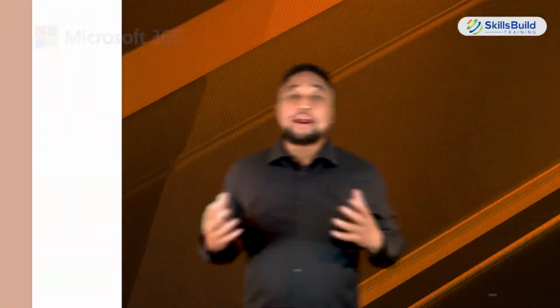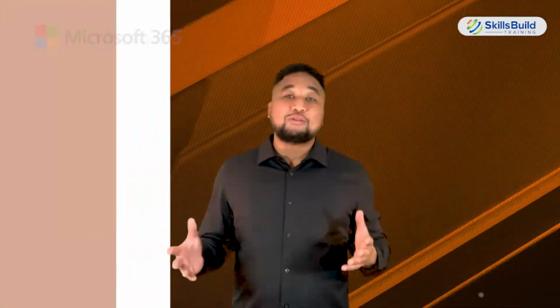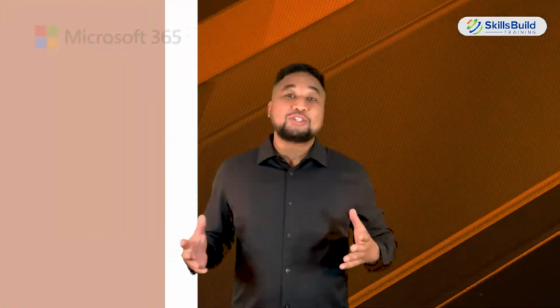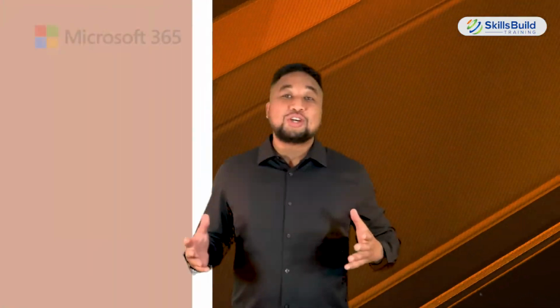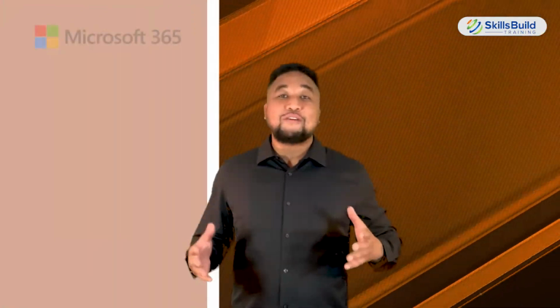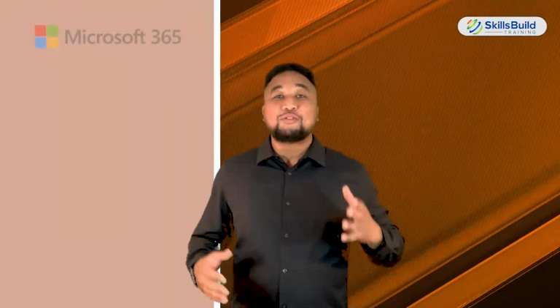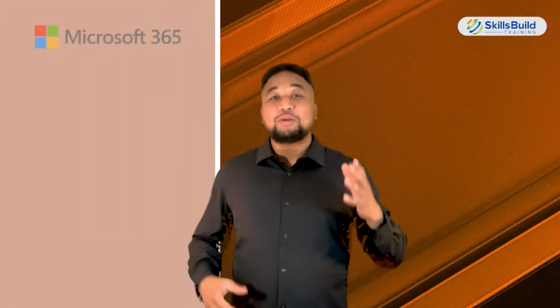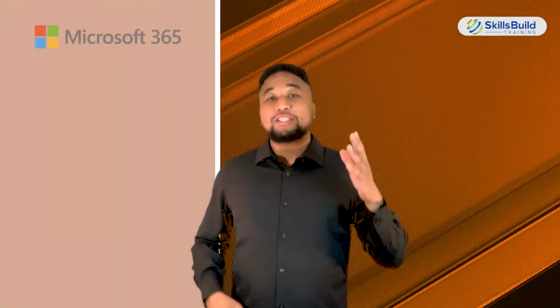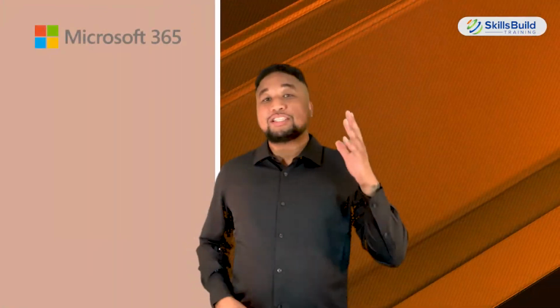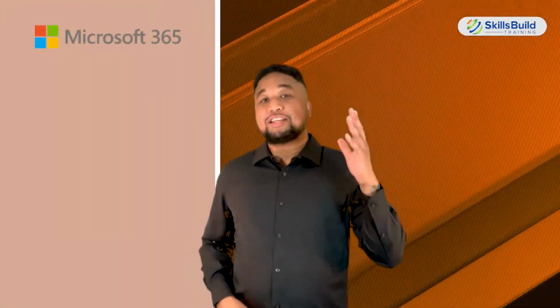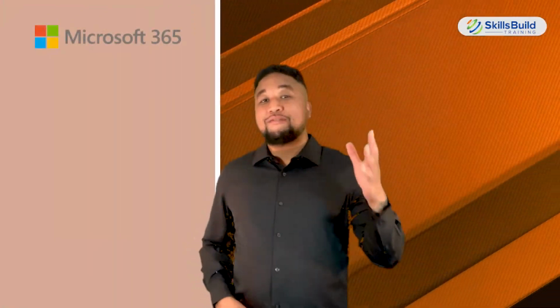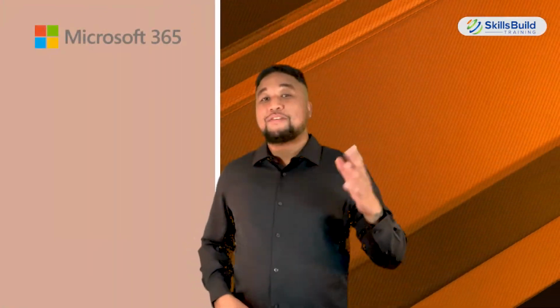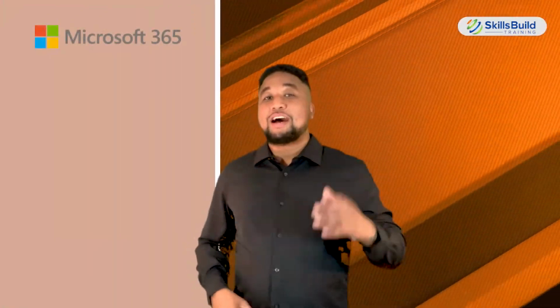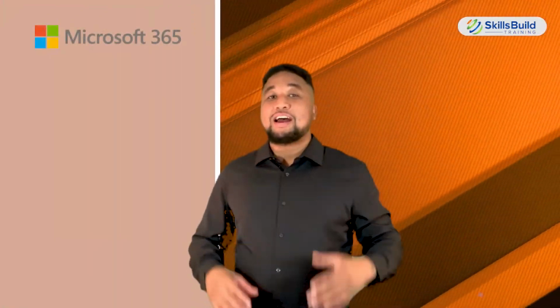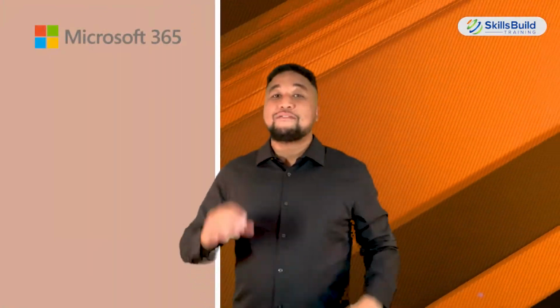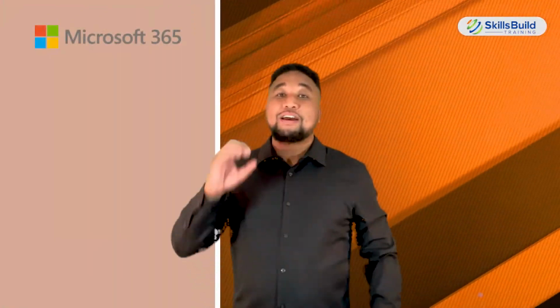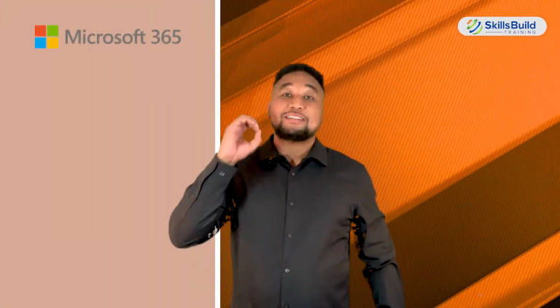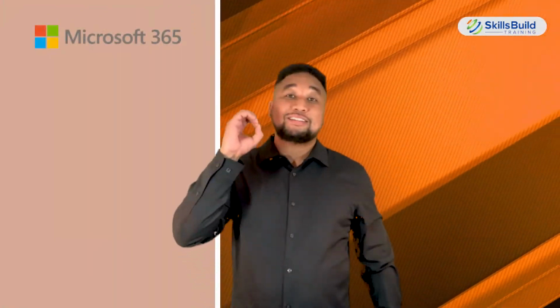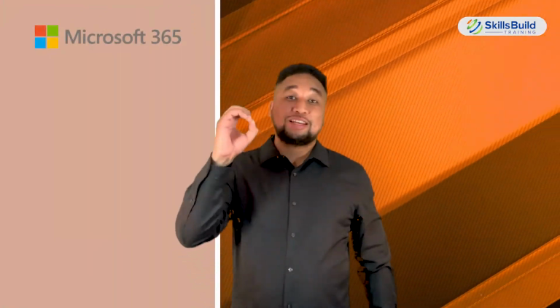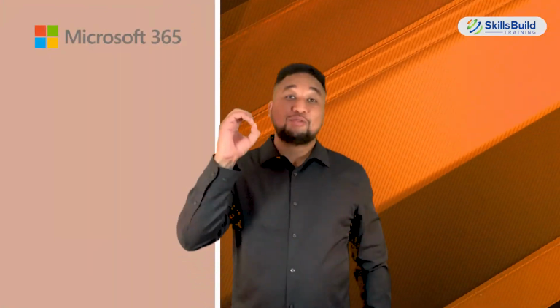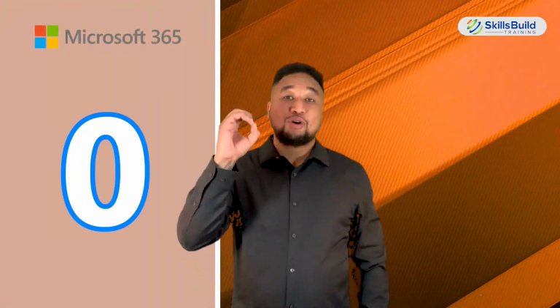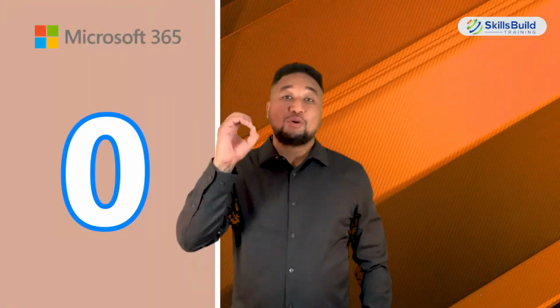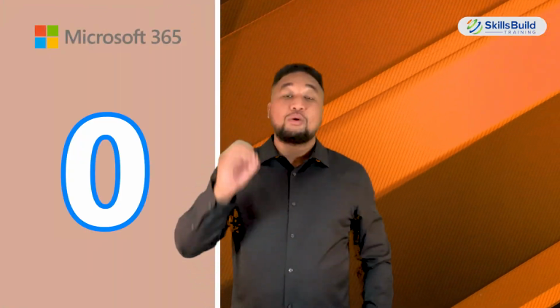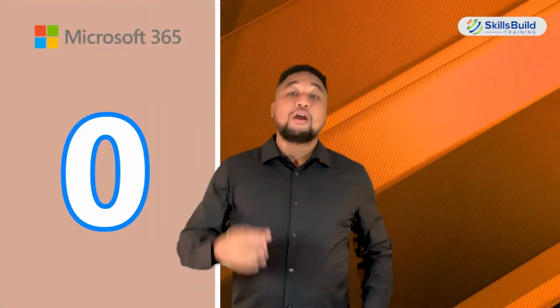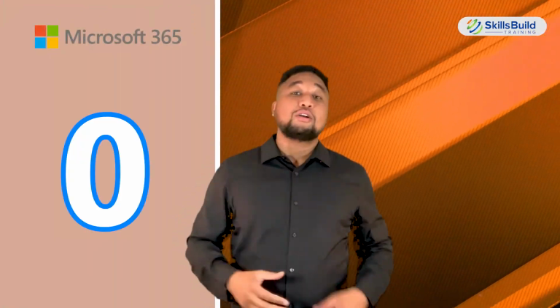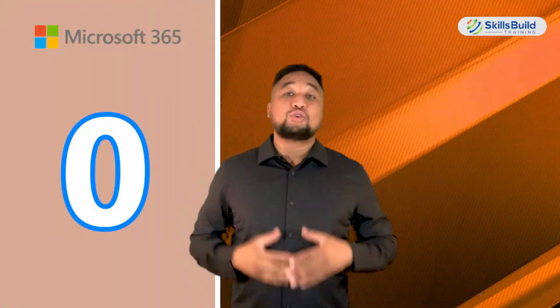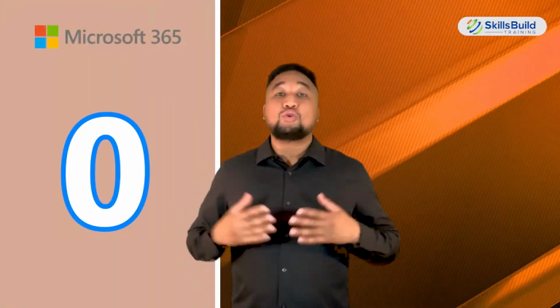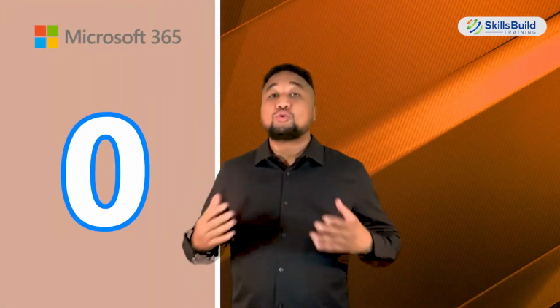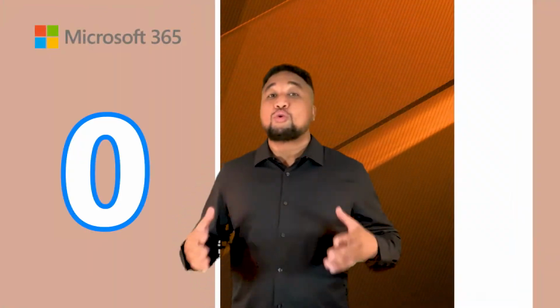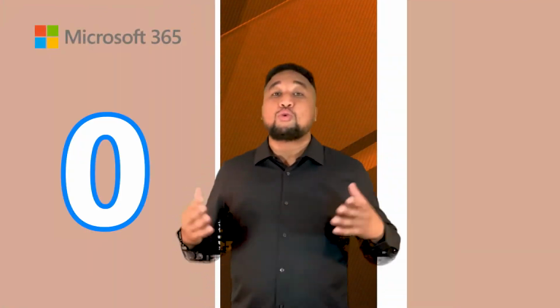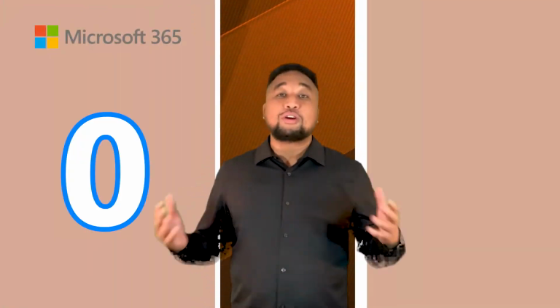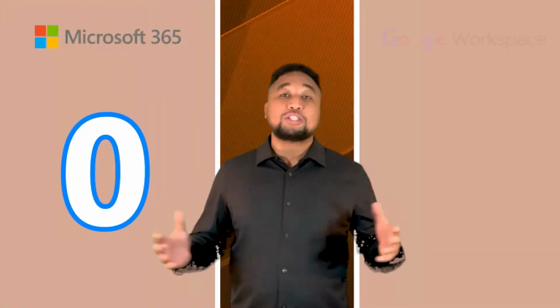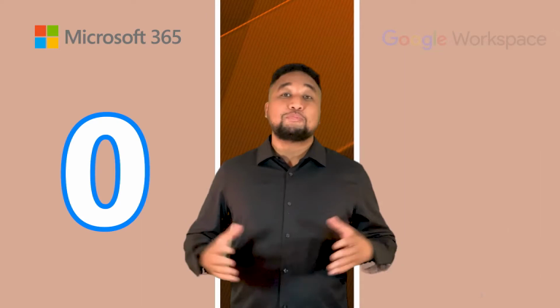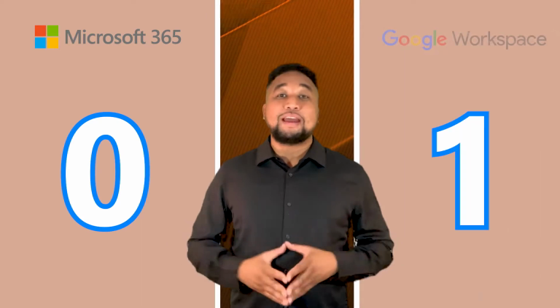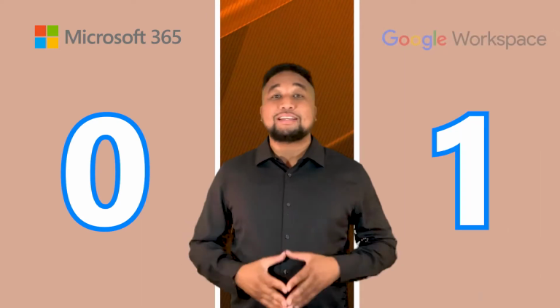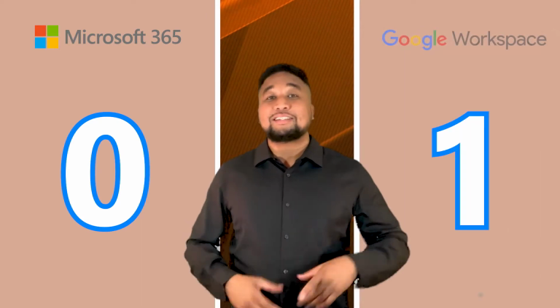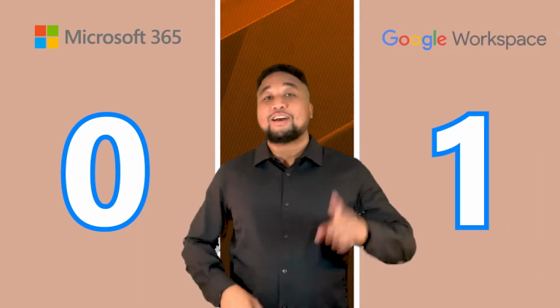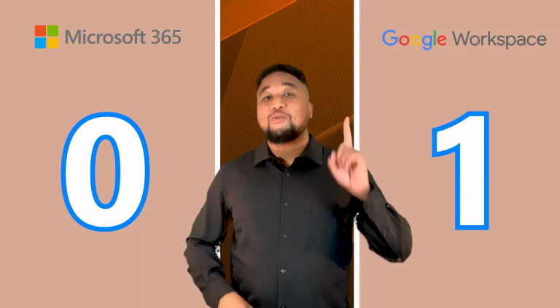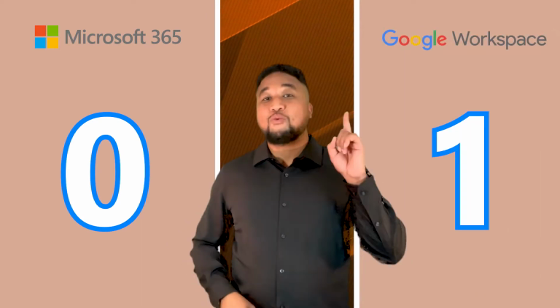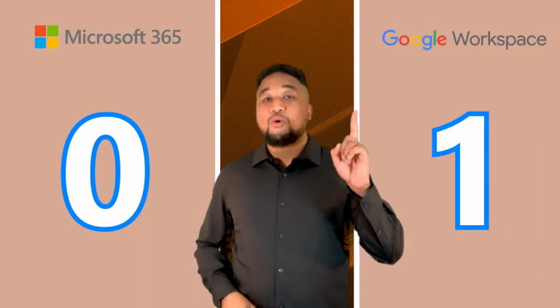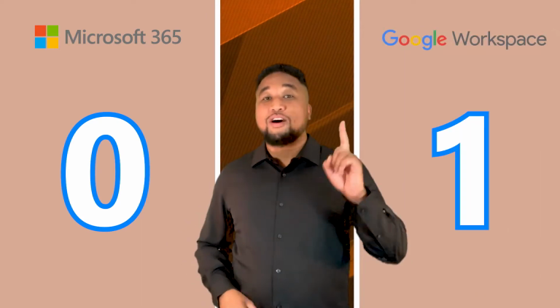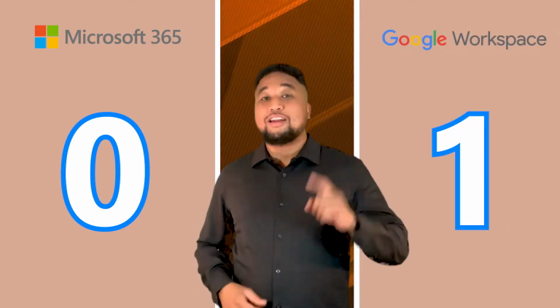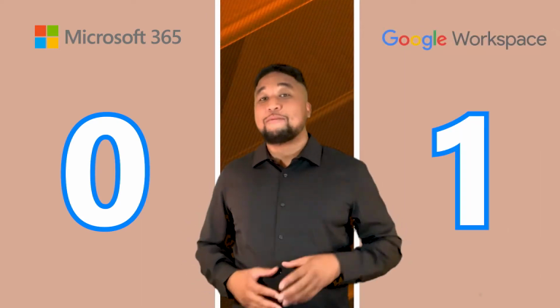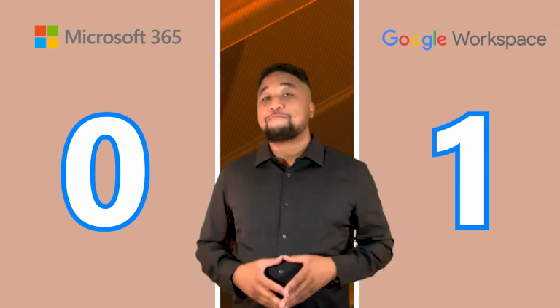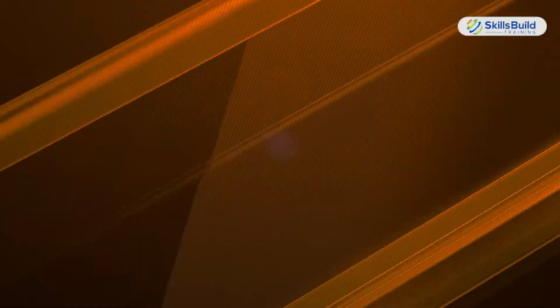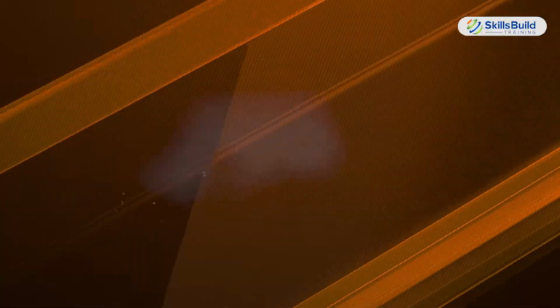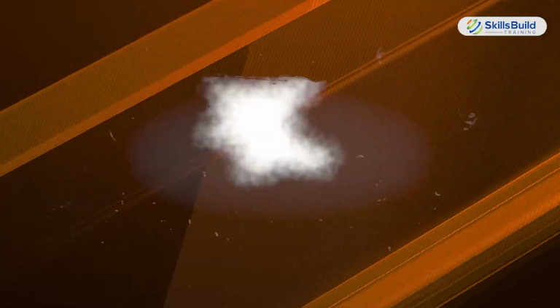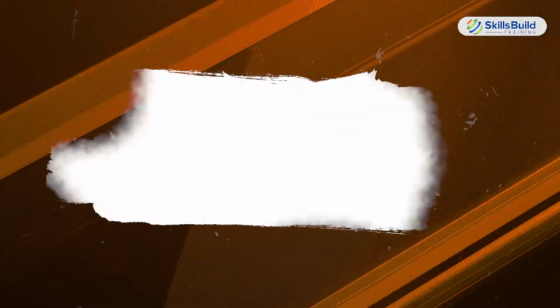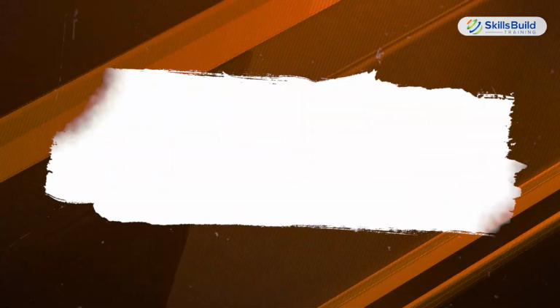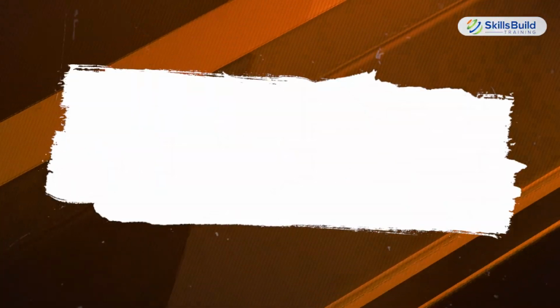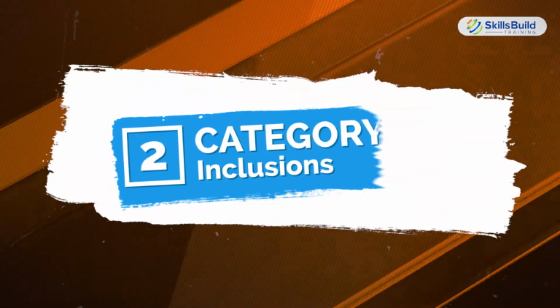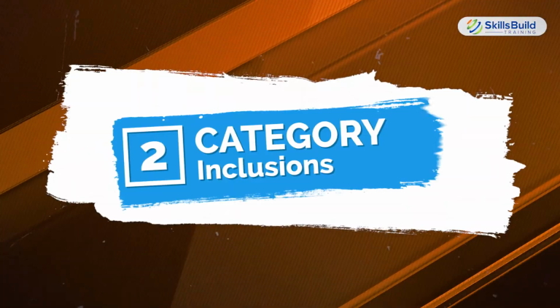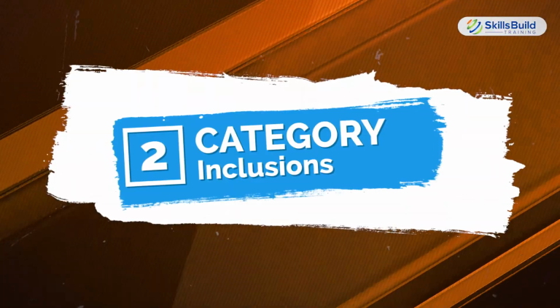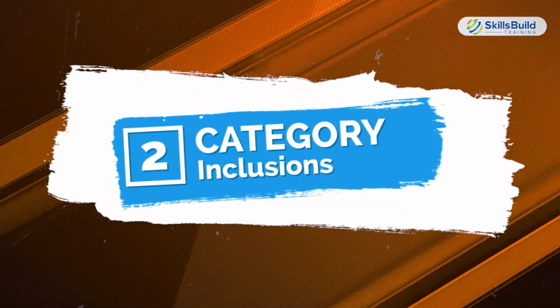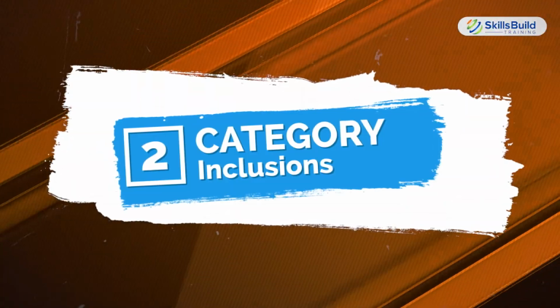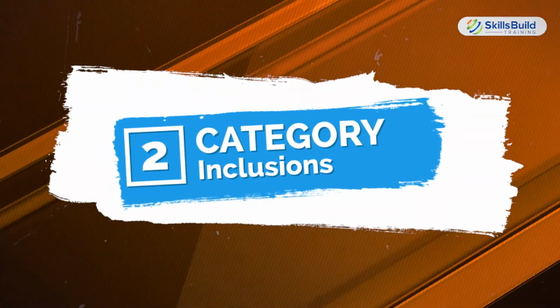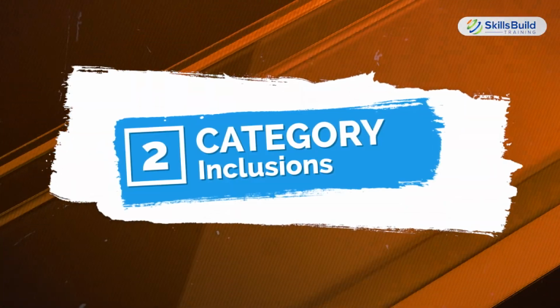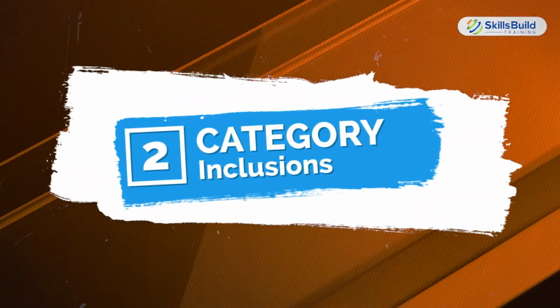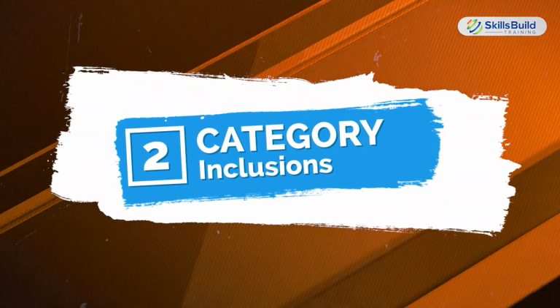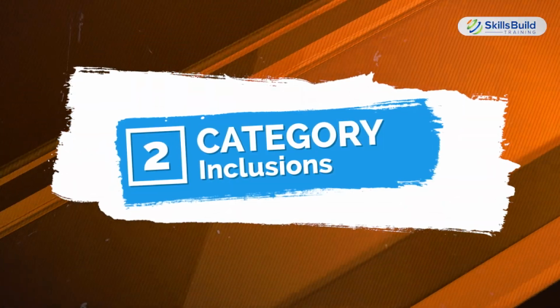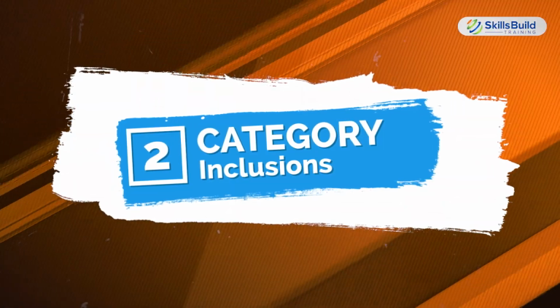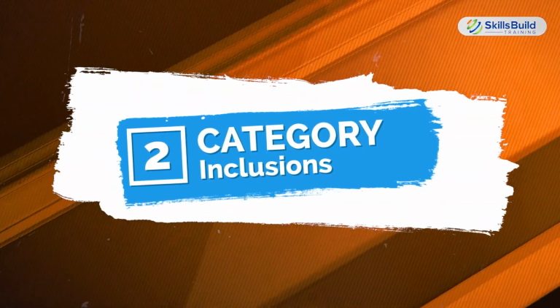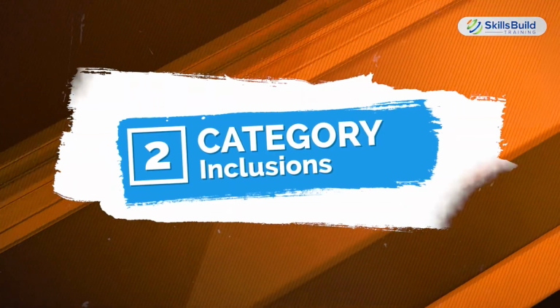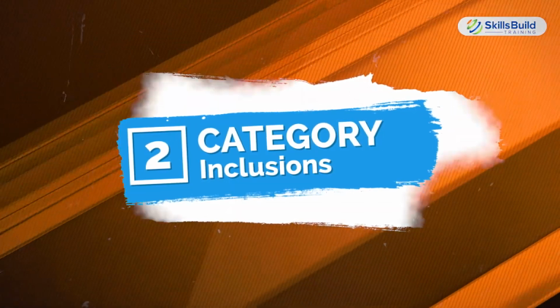Microsoft 365: zero. Google Workspace: one. Category two — Inclusions.